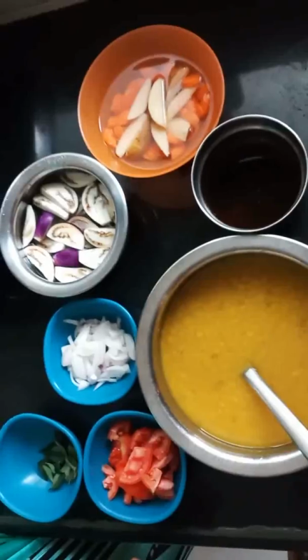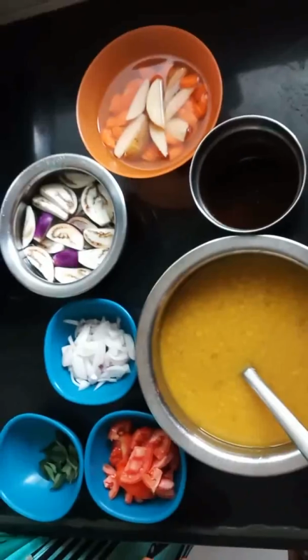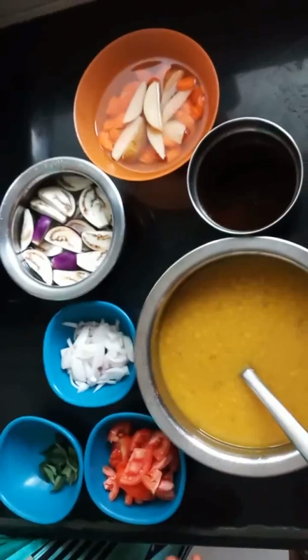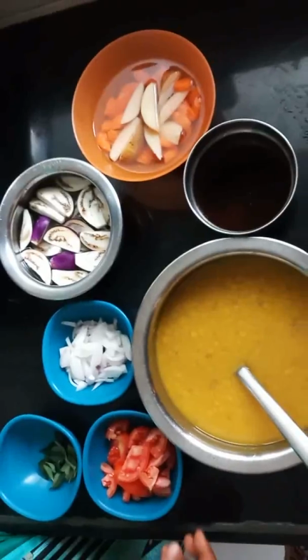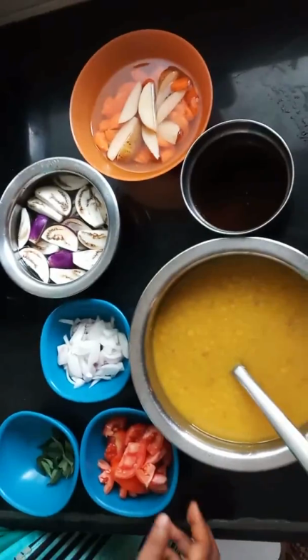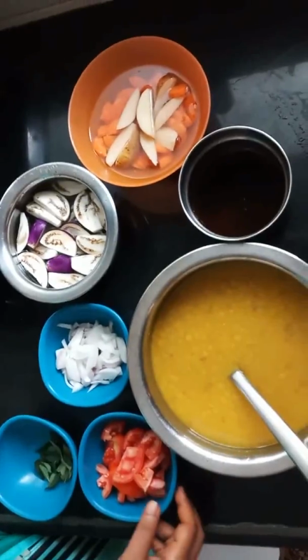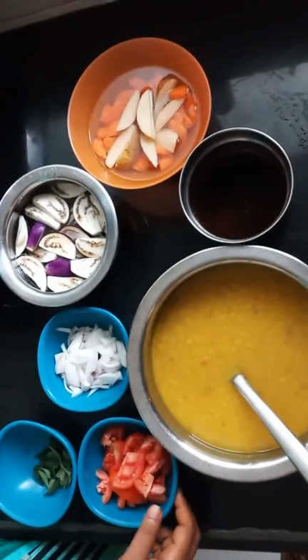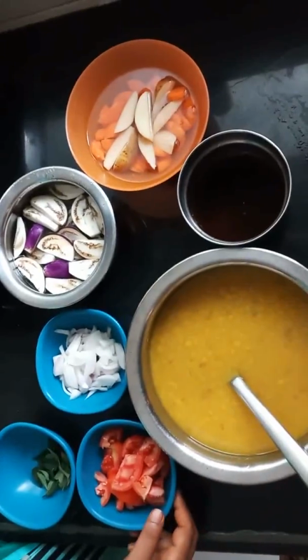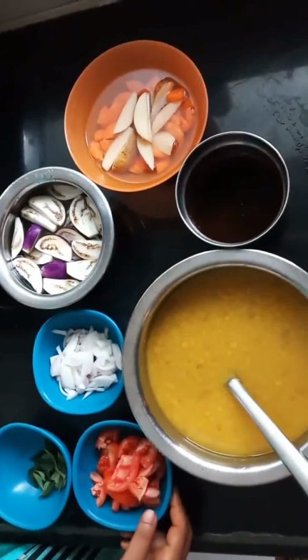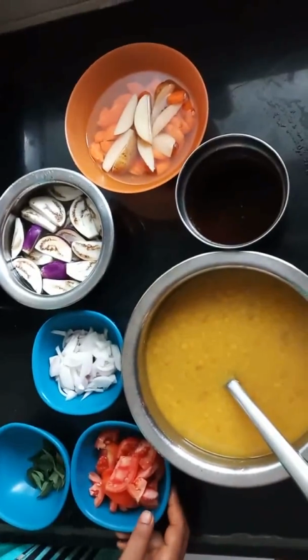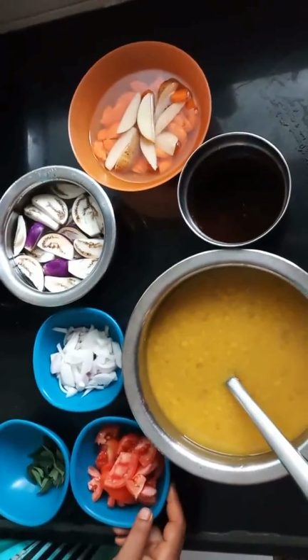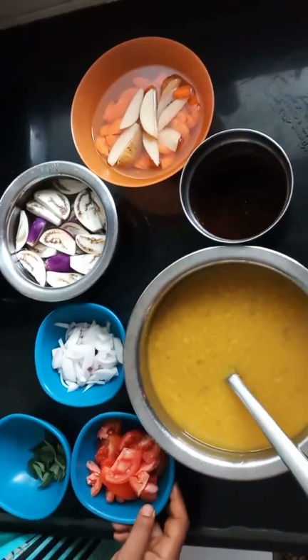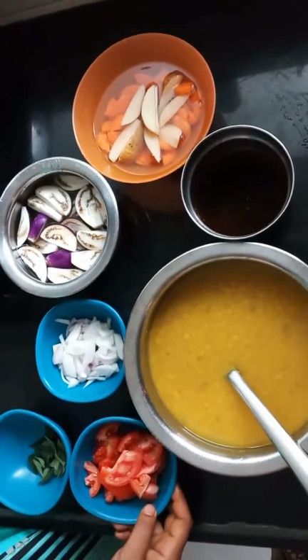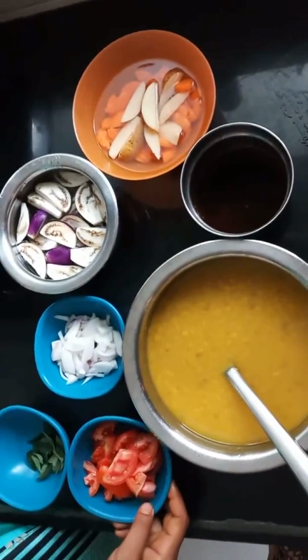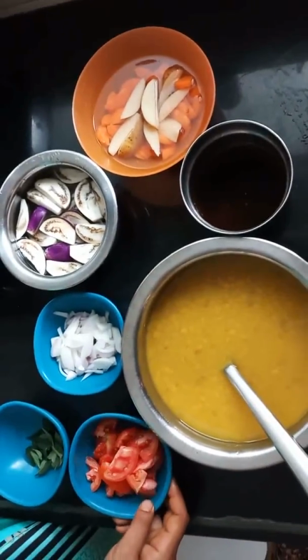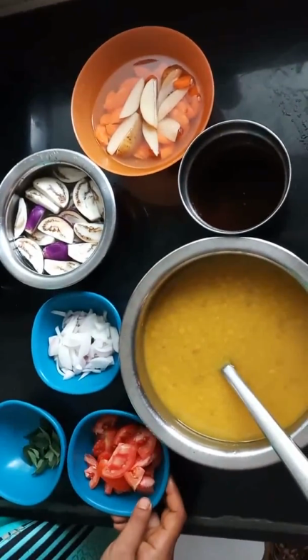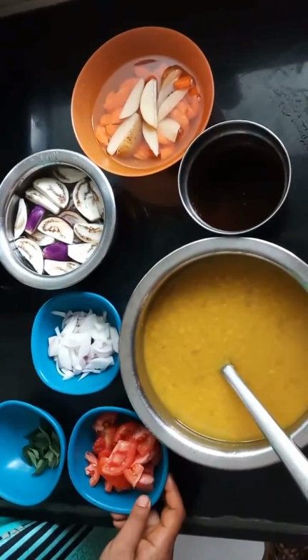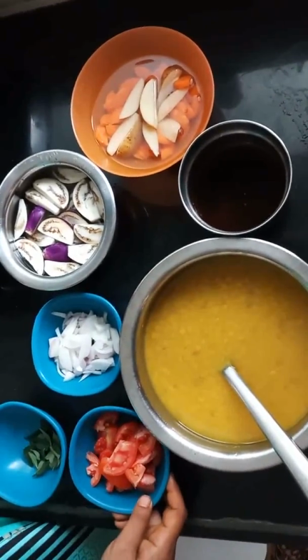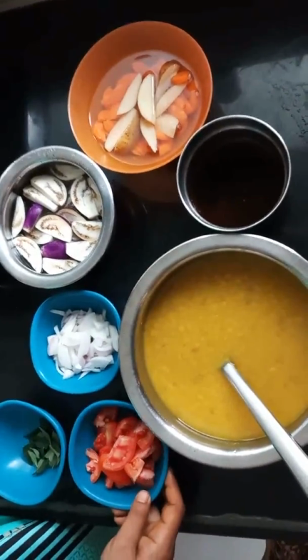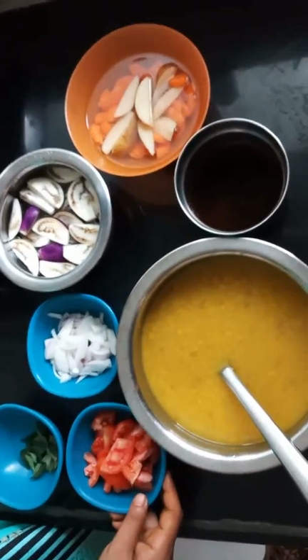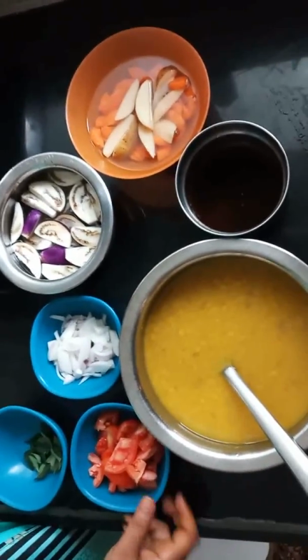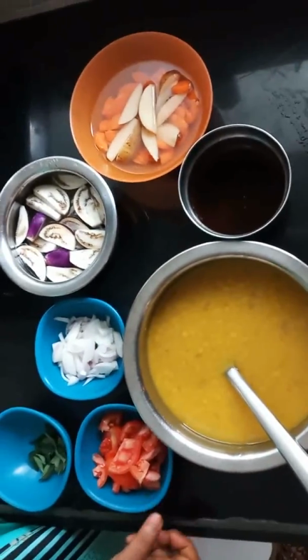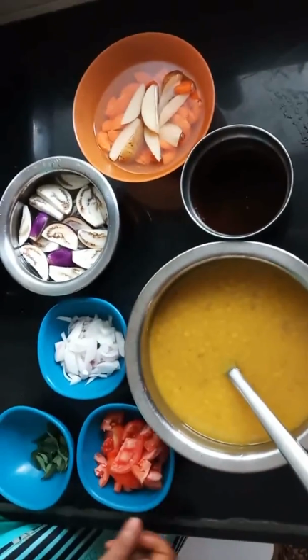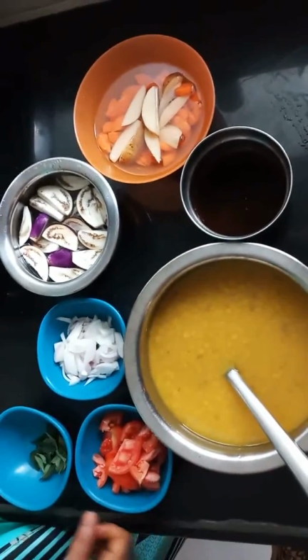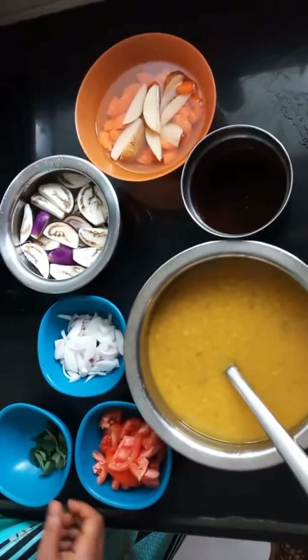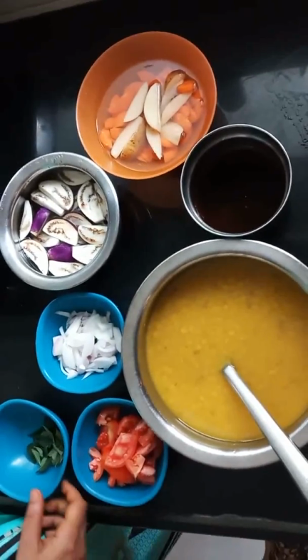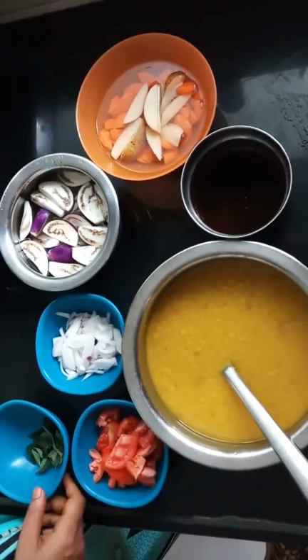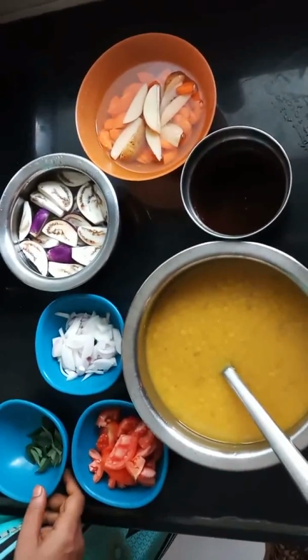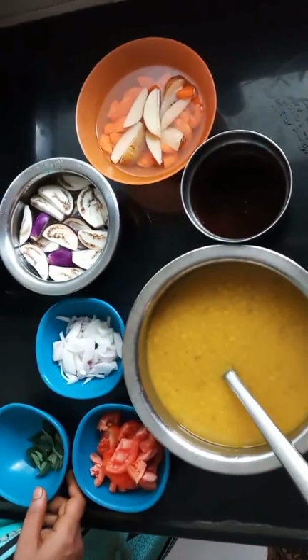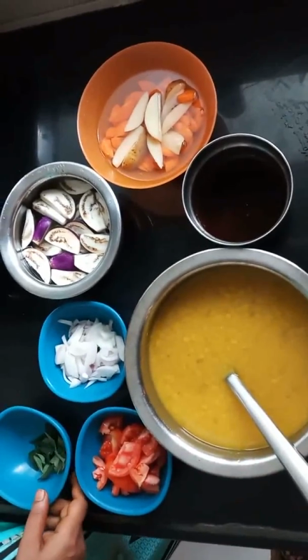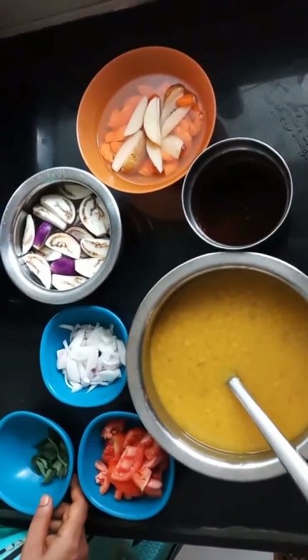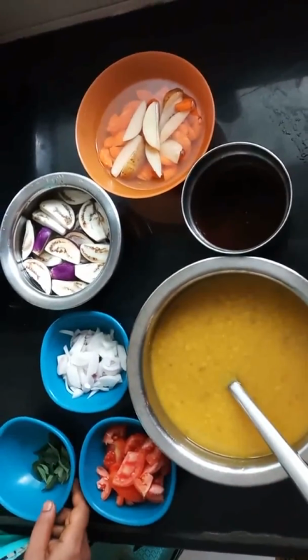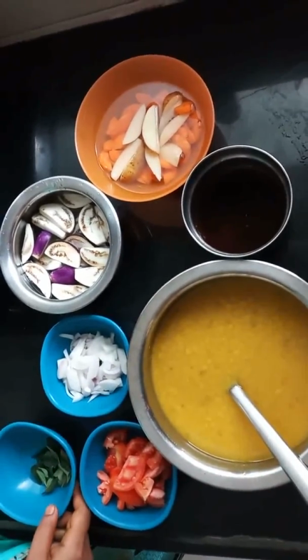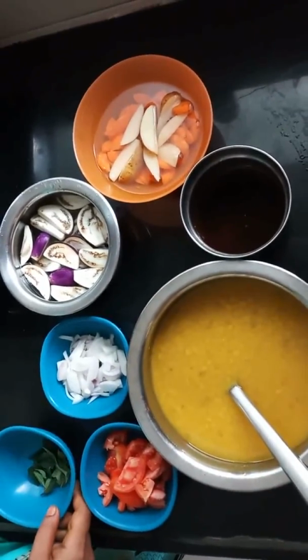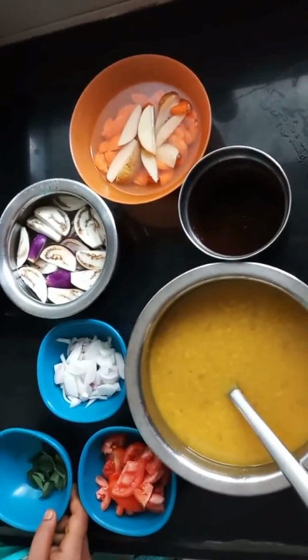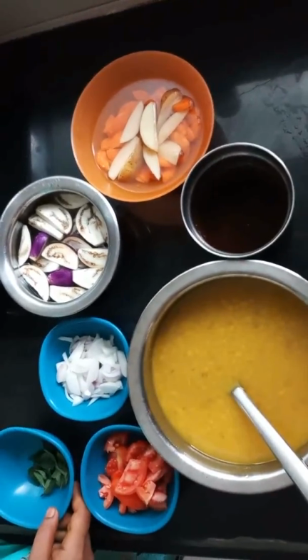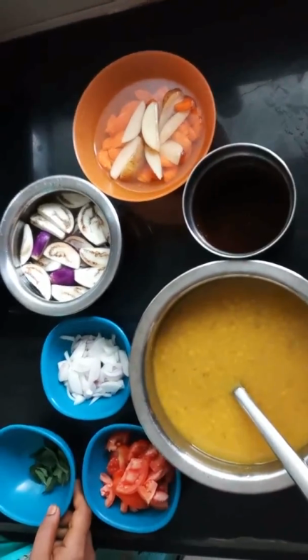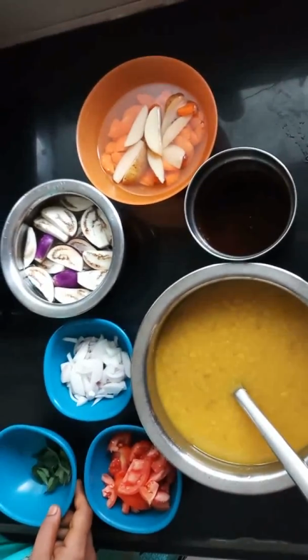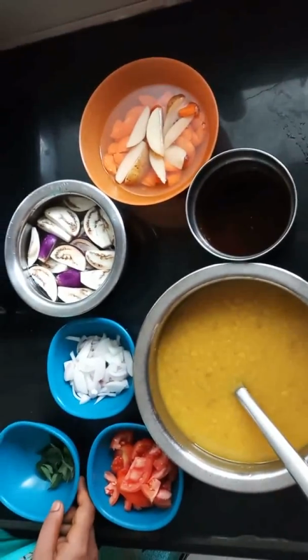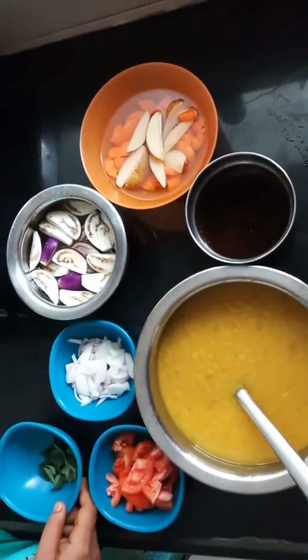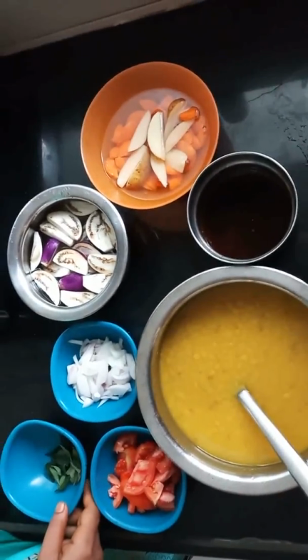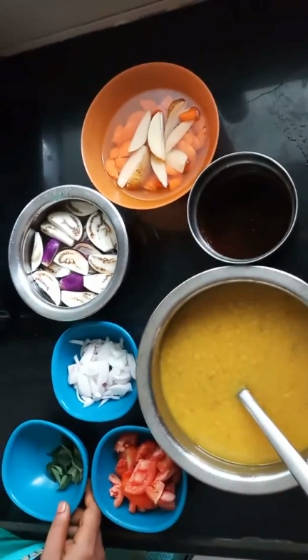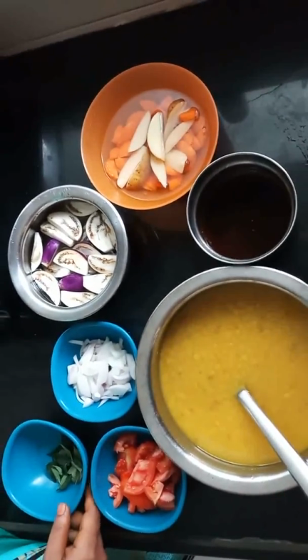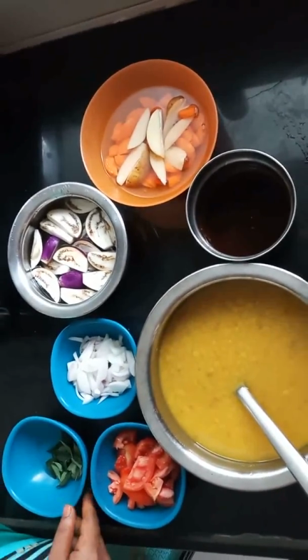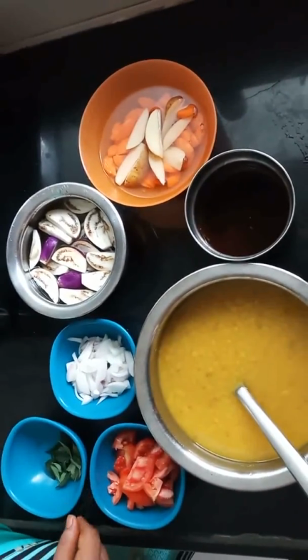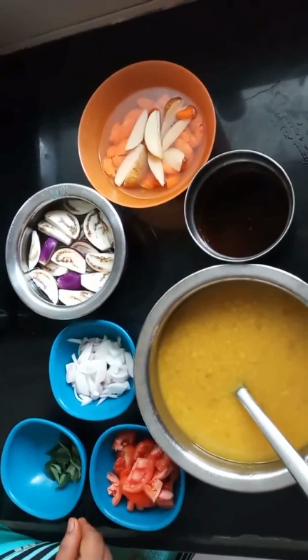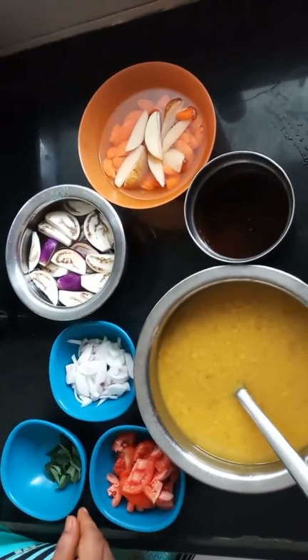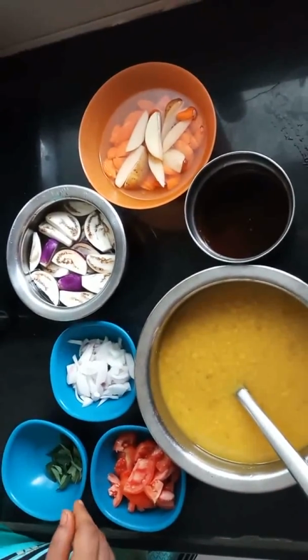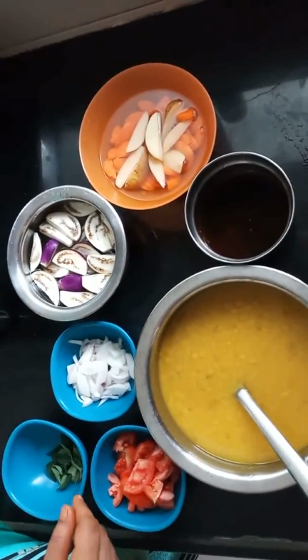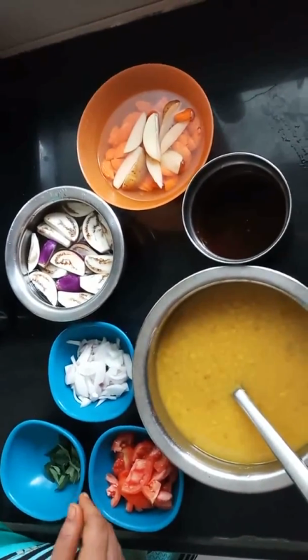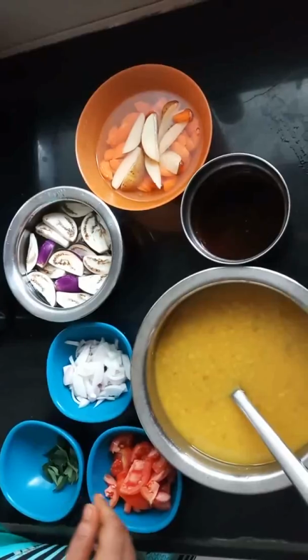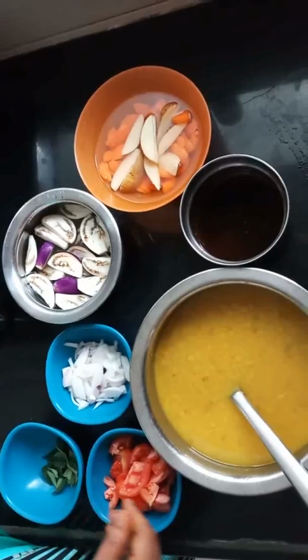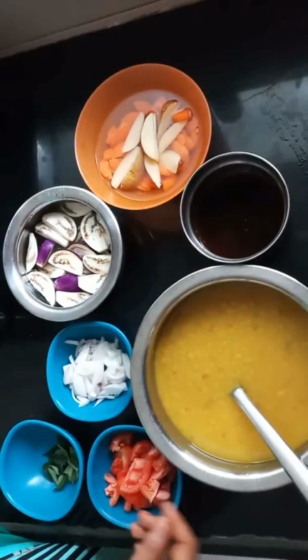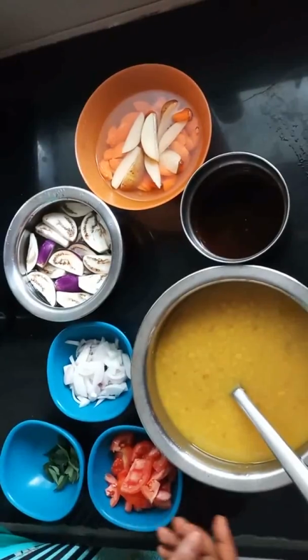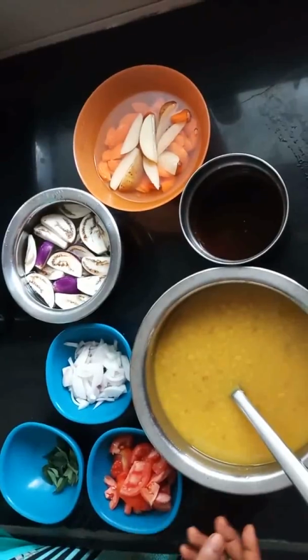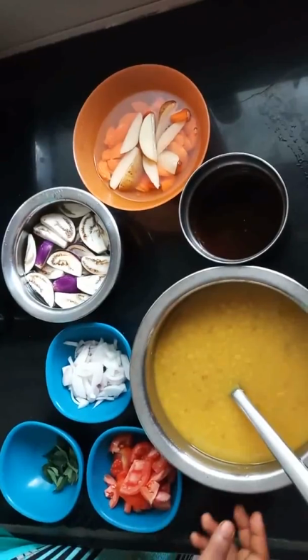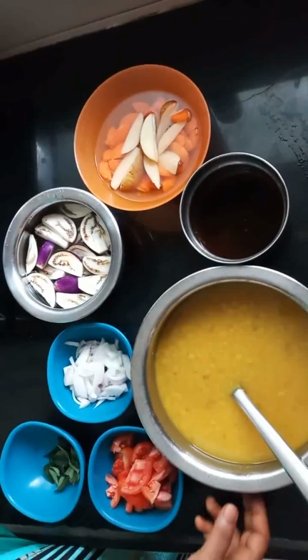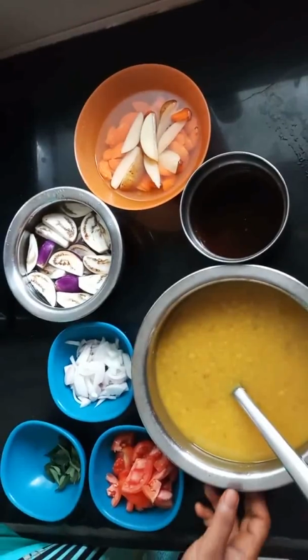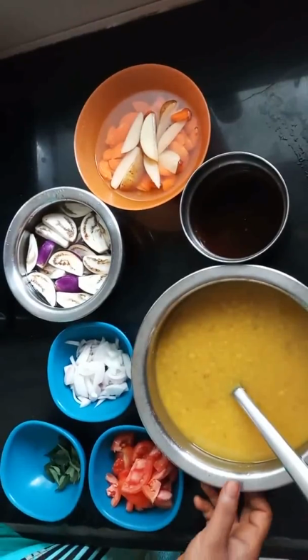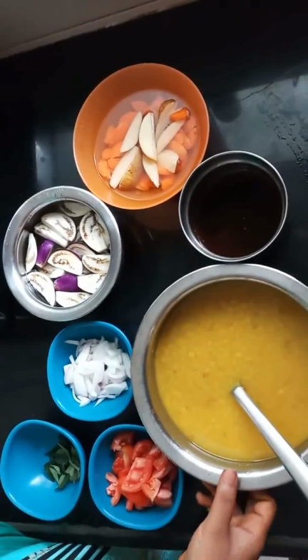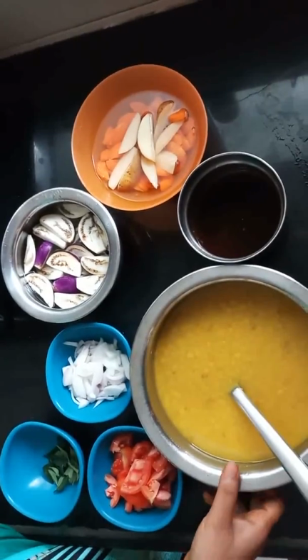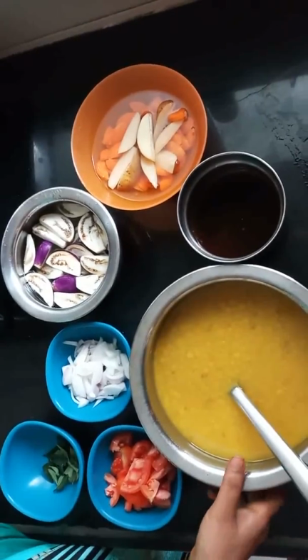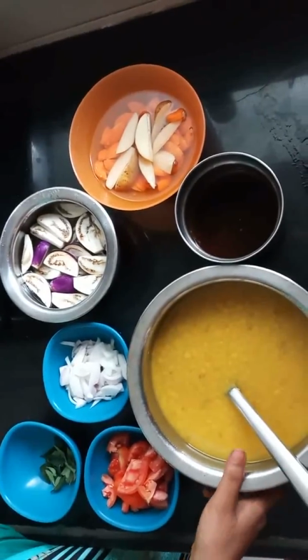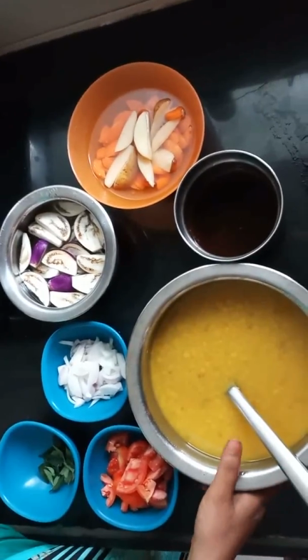Hi friends, I love you. I will show you a simple recipe.